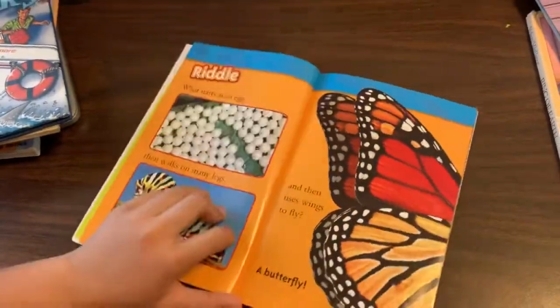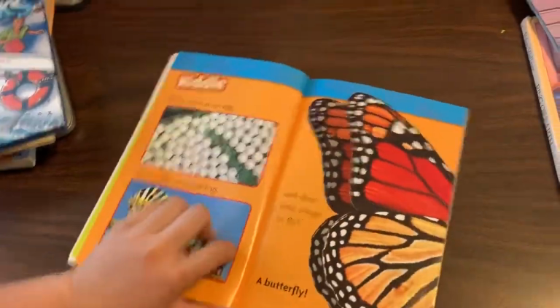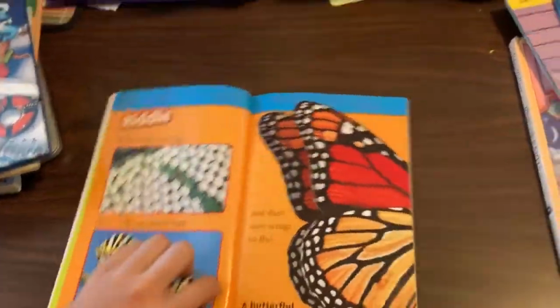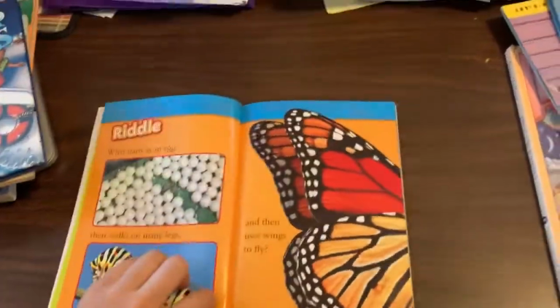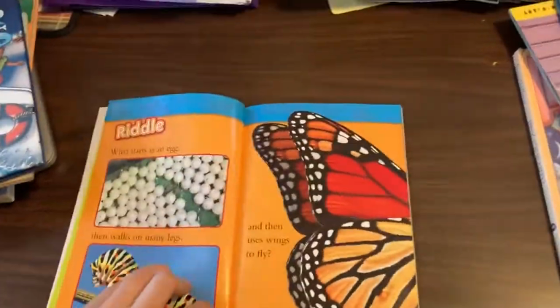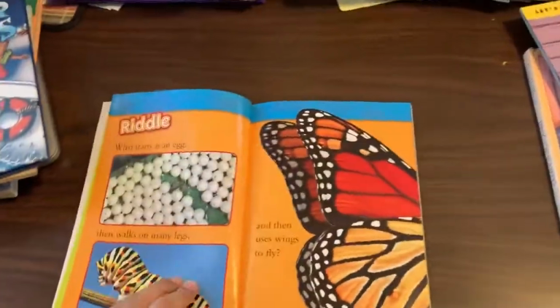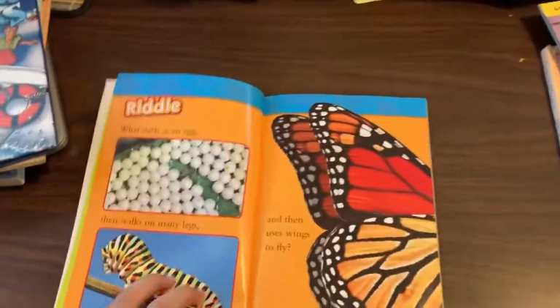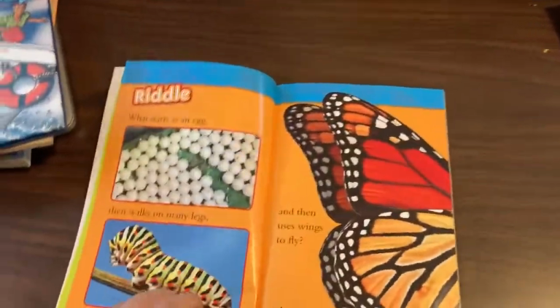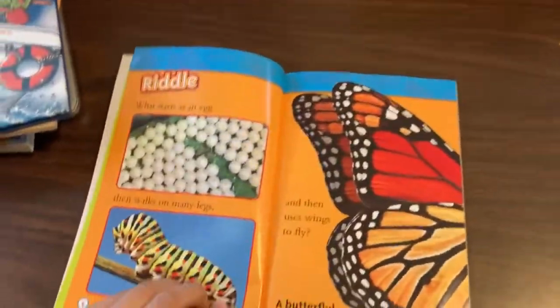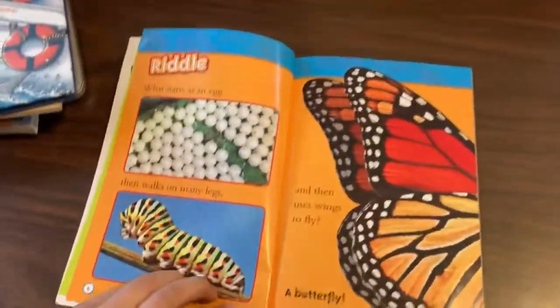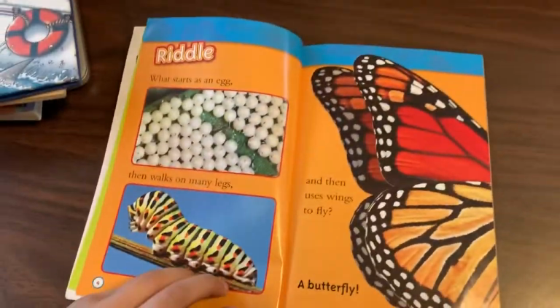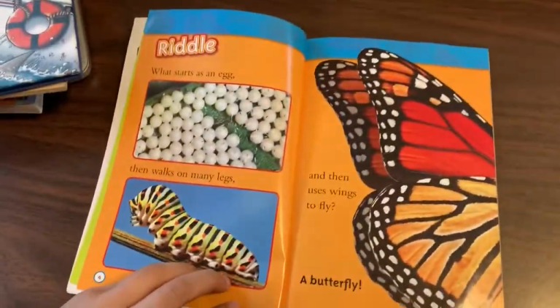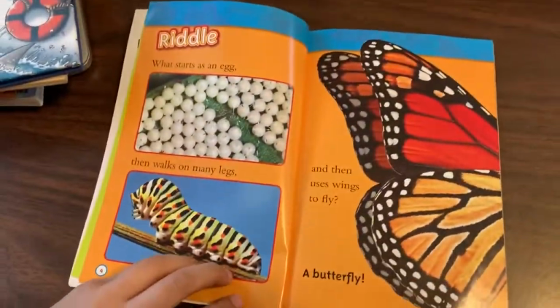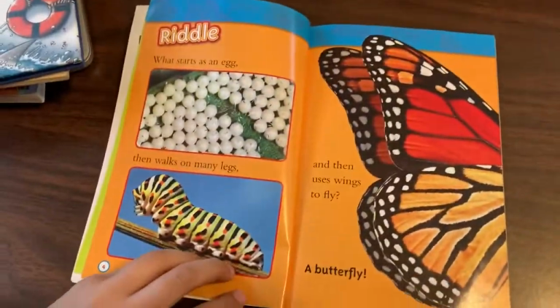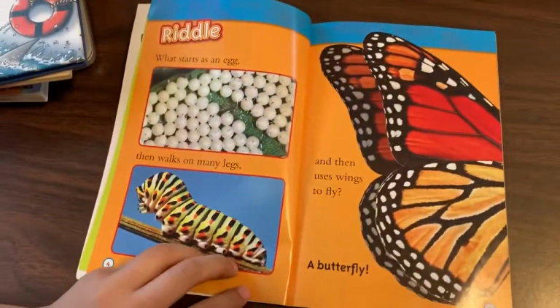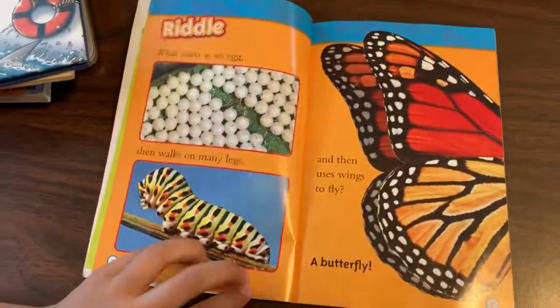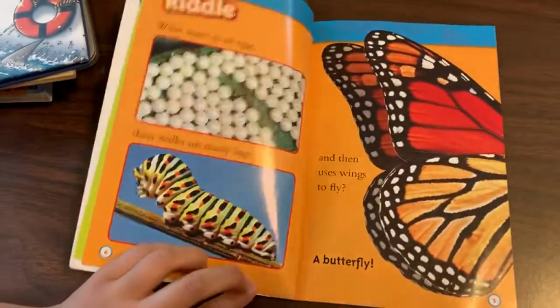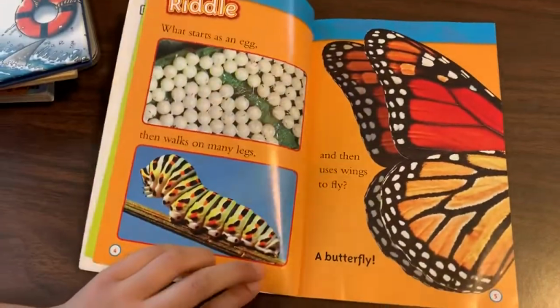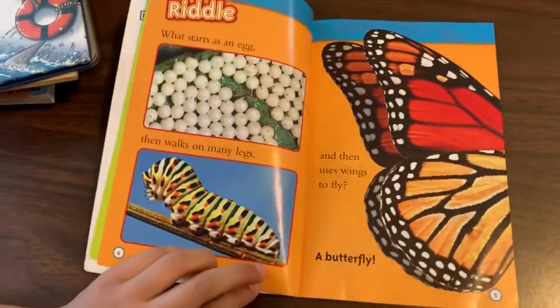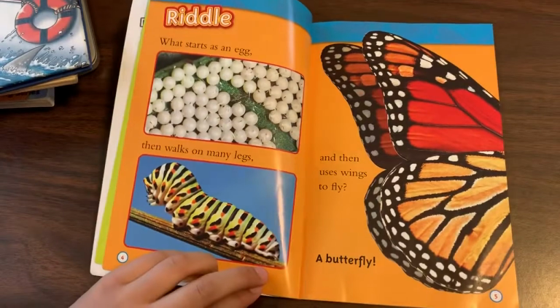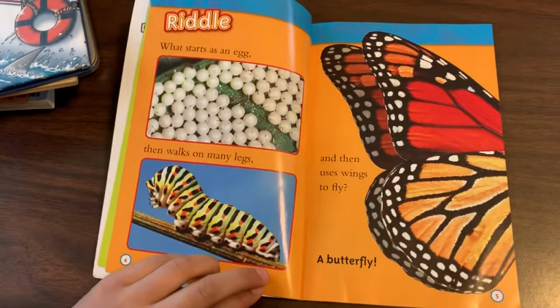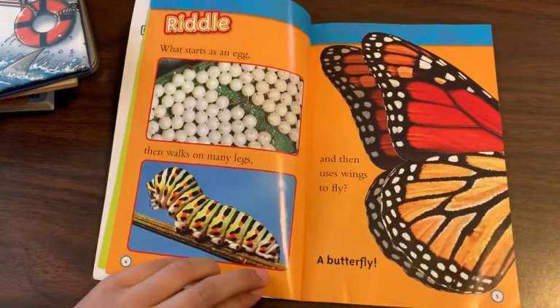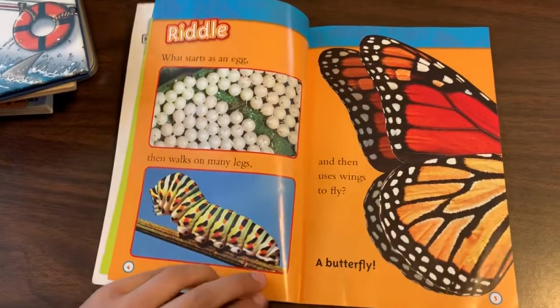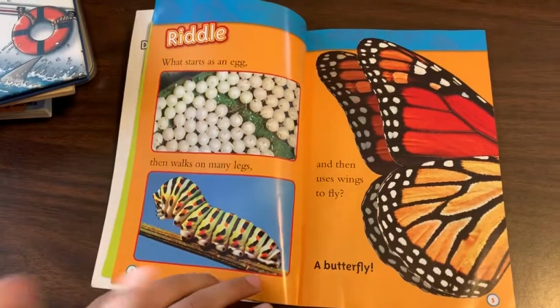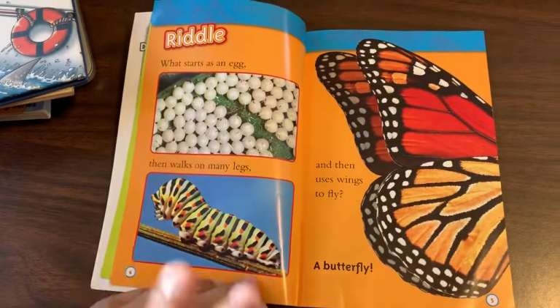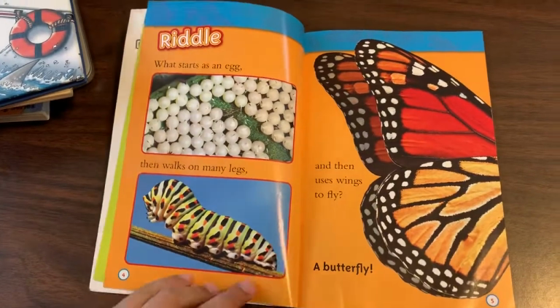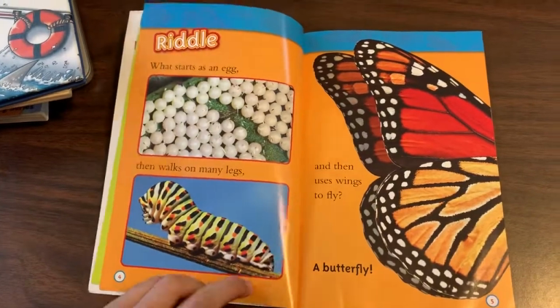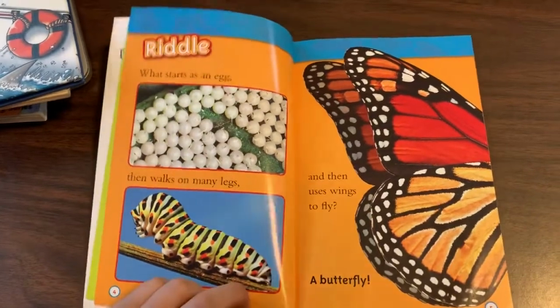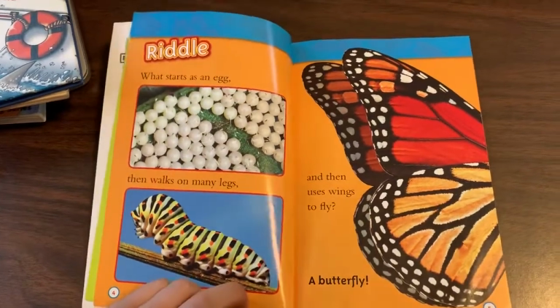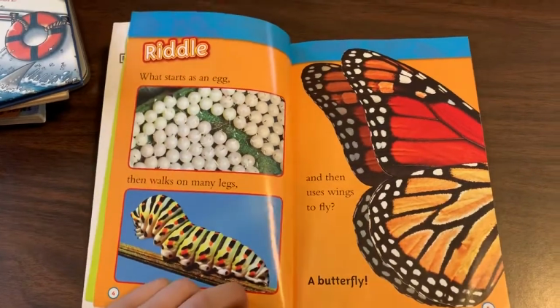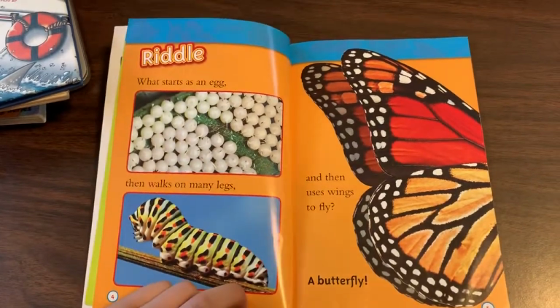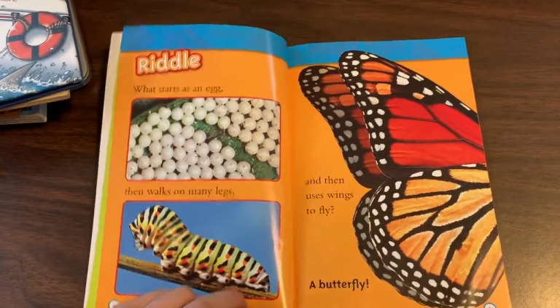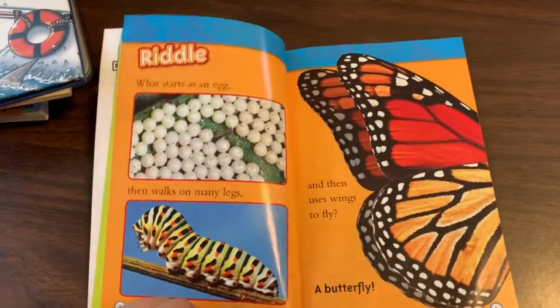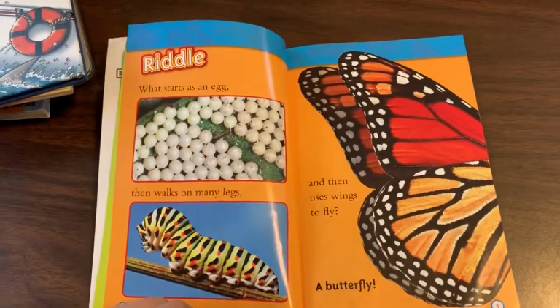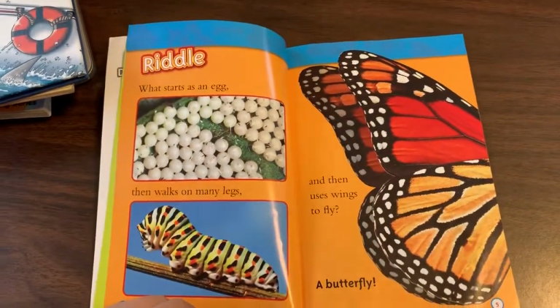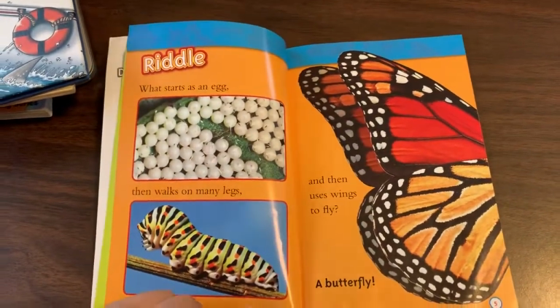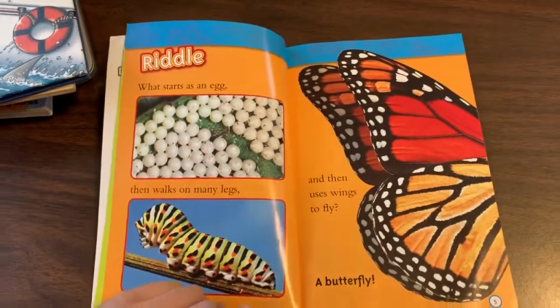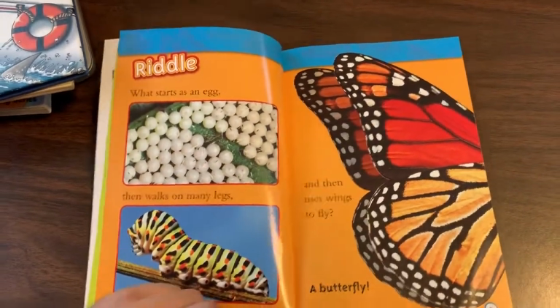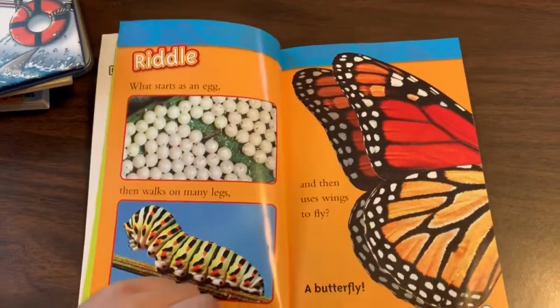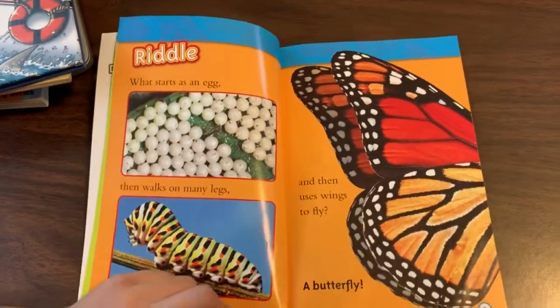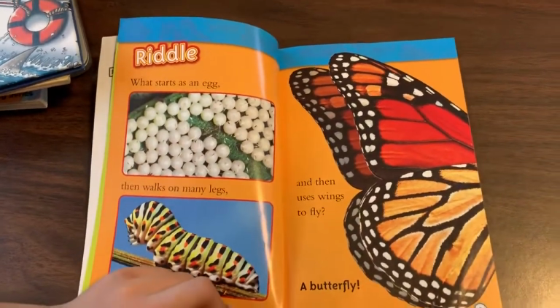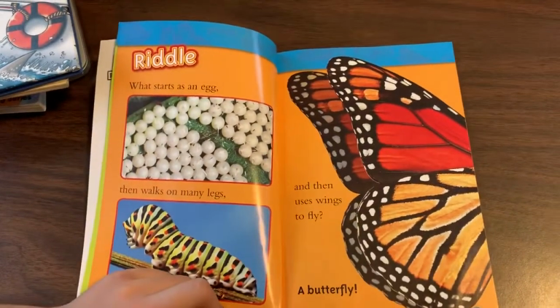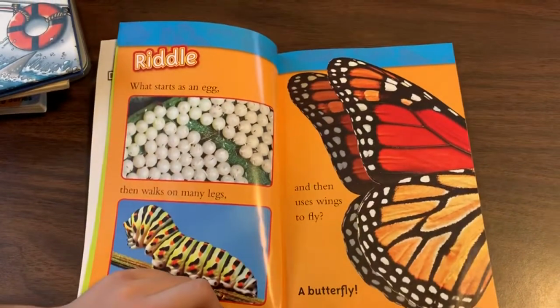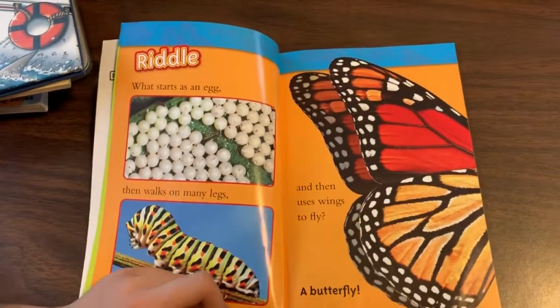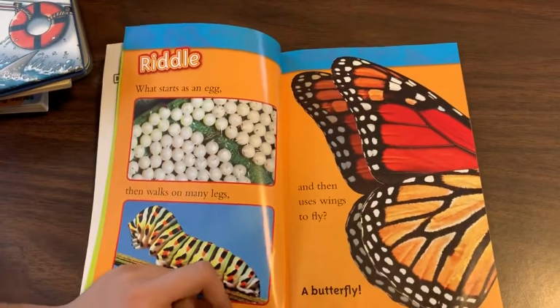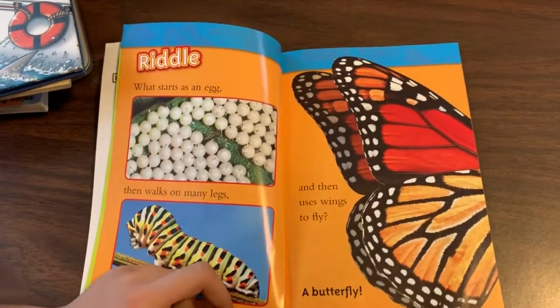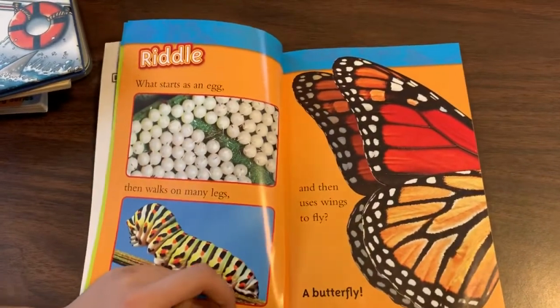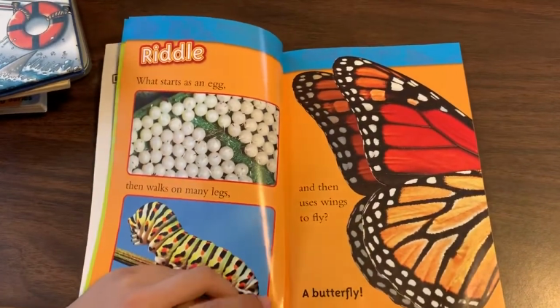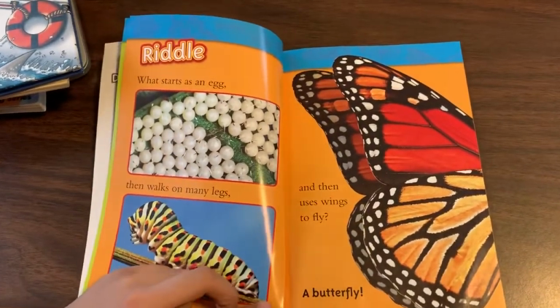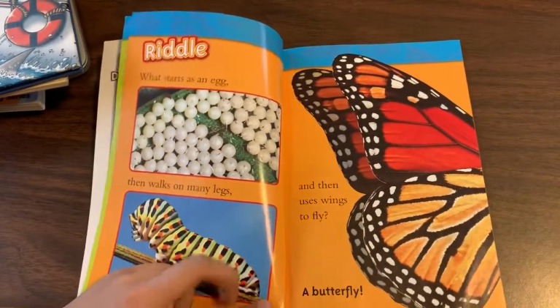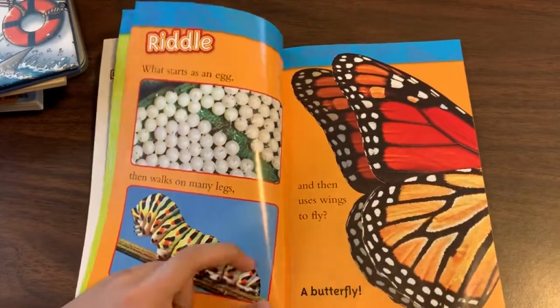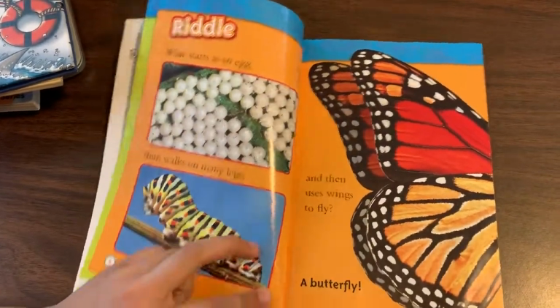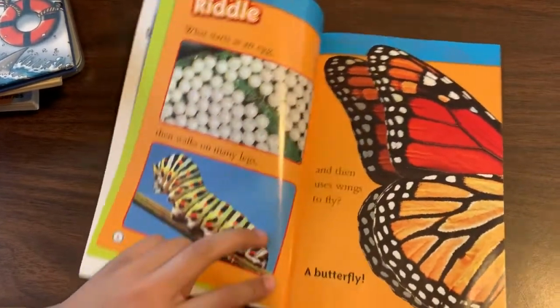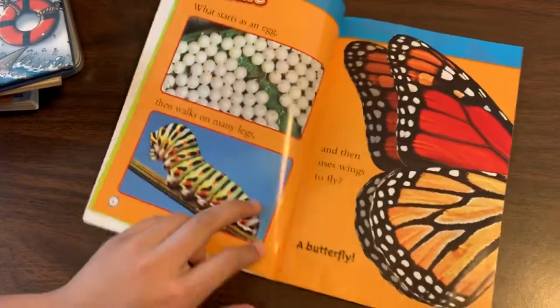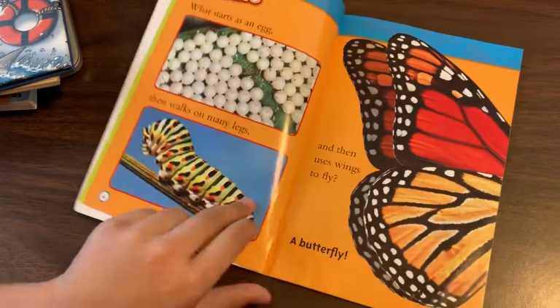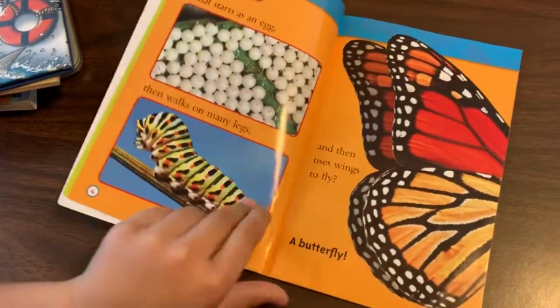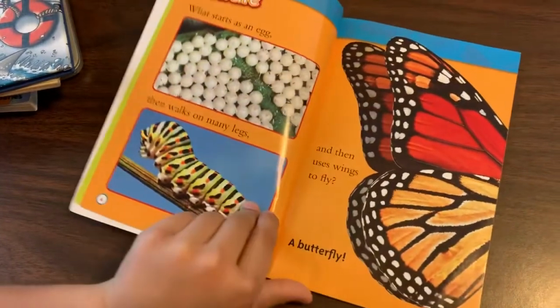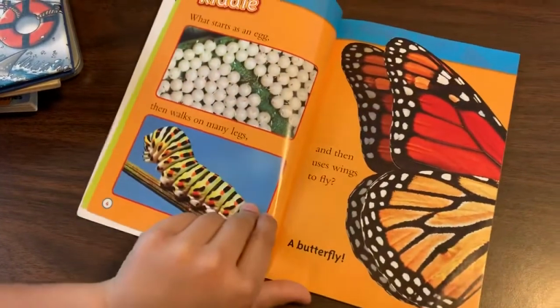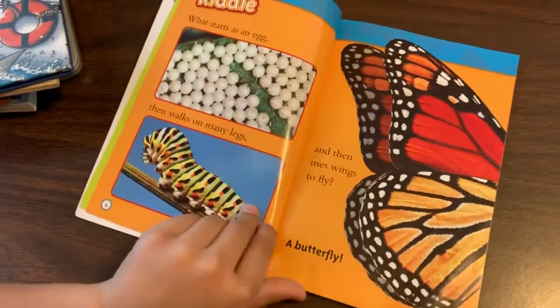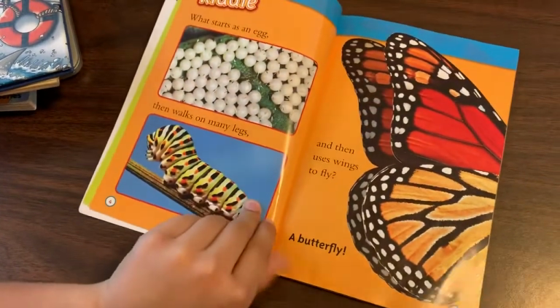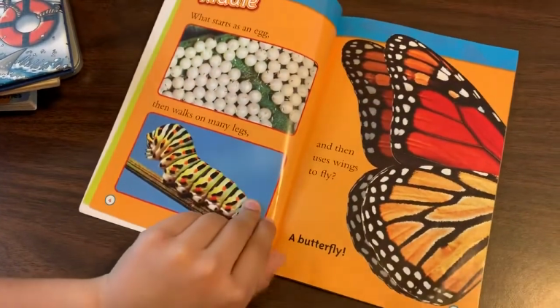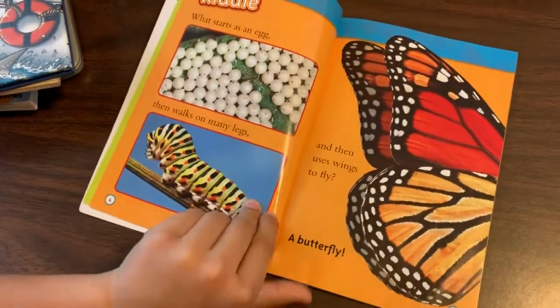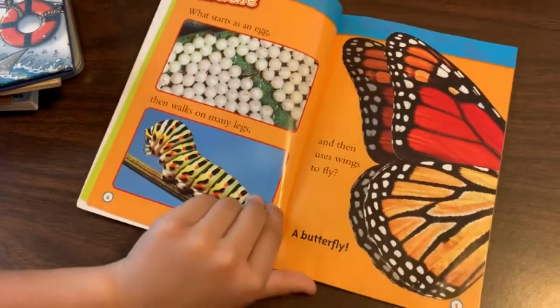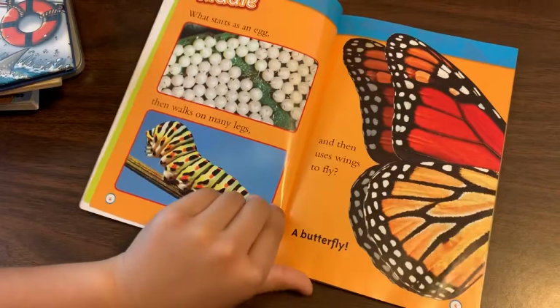Riddle. What starts as an egg, then walks on many legs, and then uses wings to fly? A butterfly!